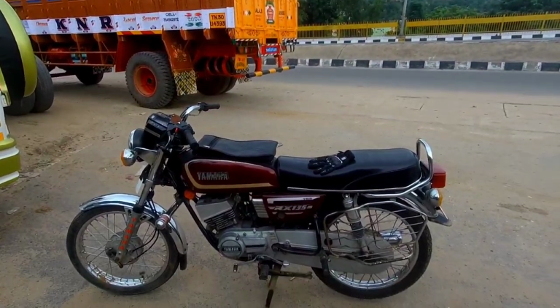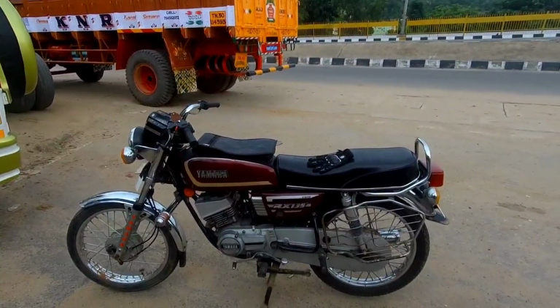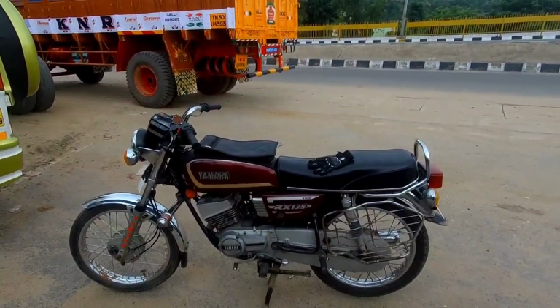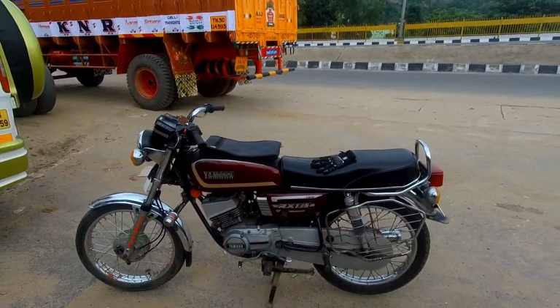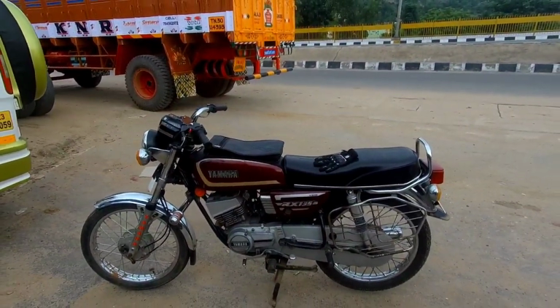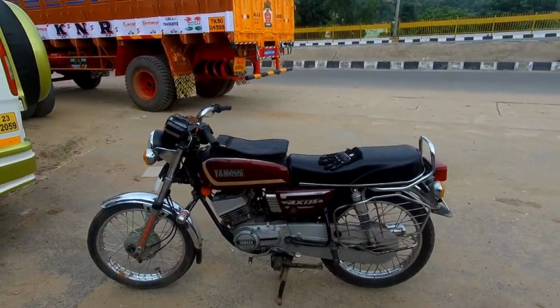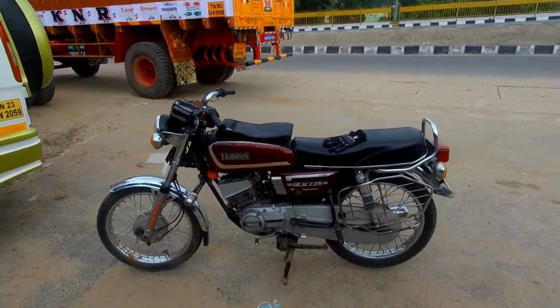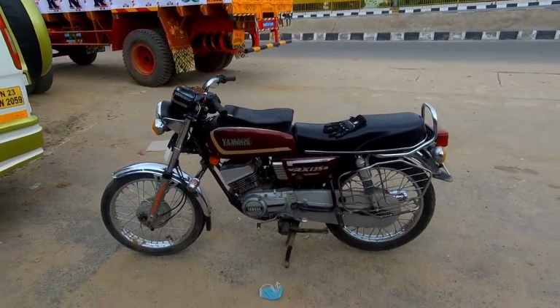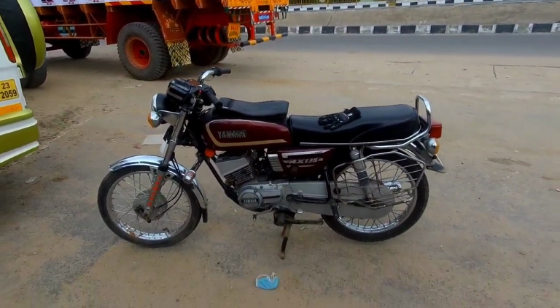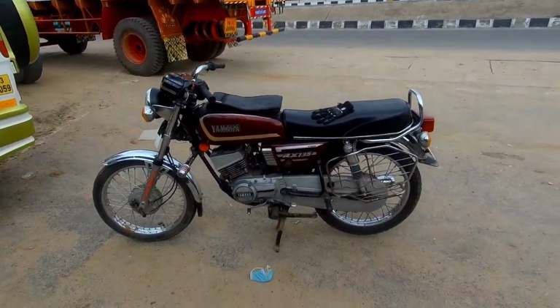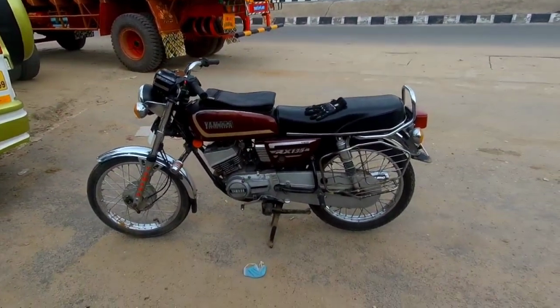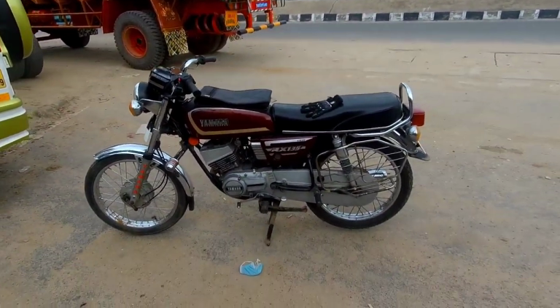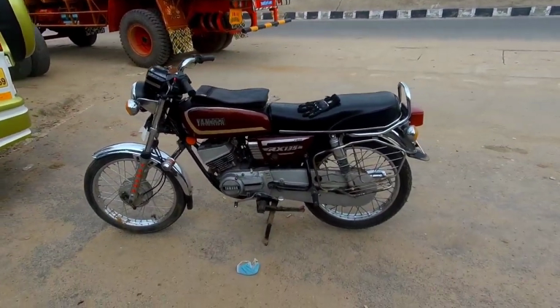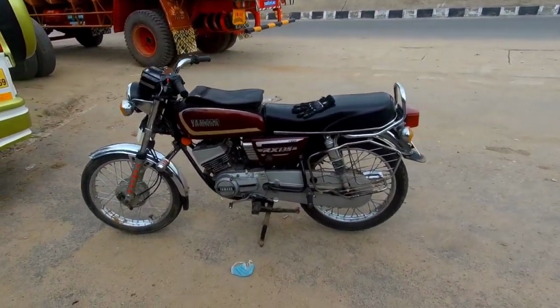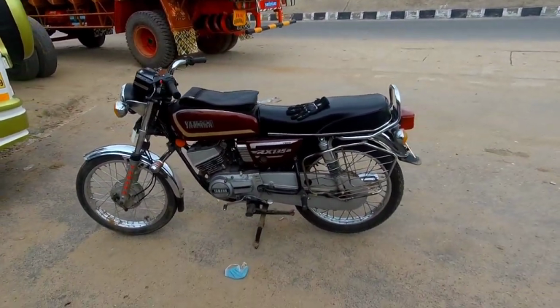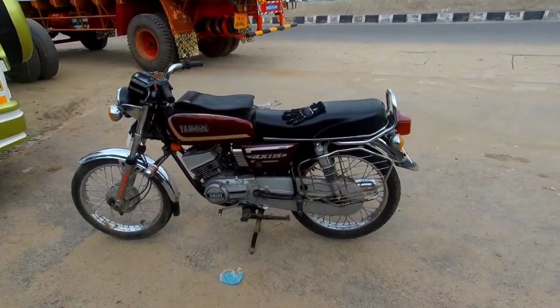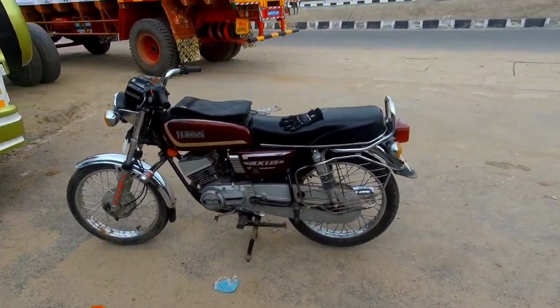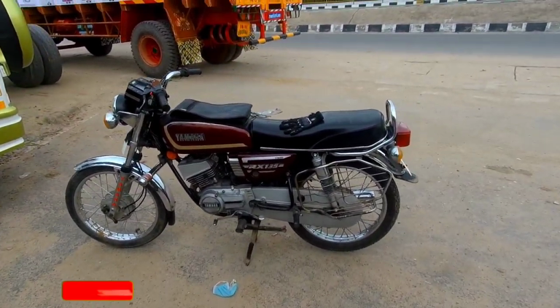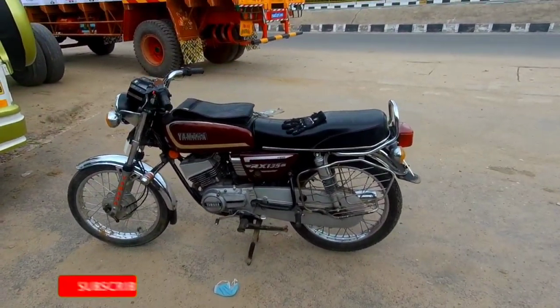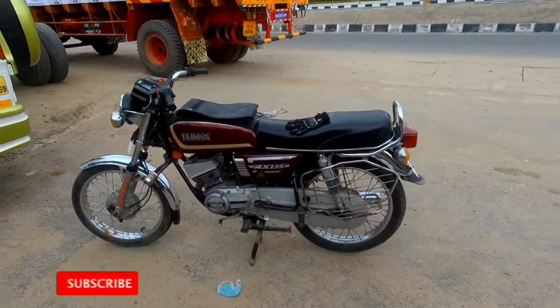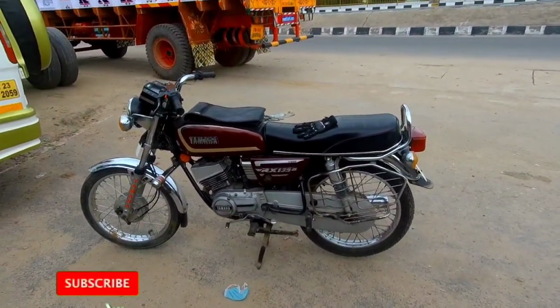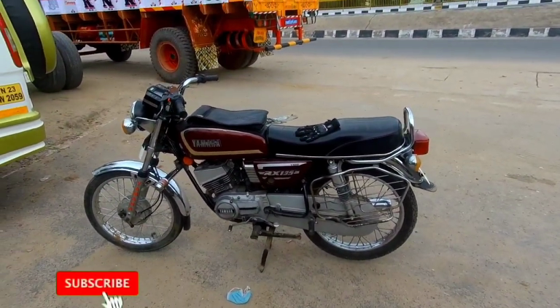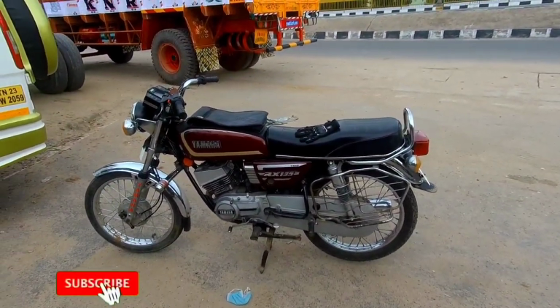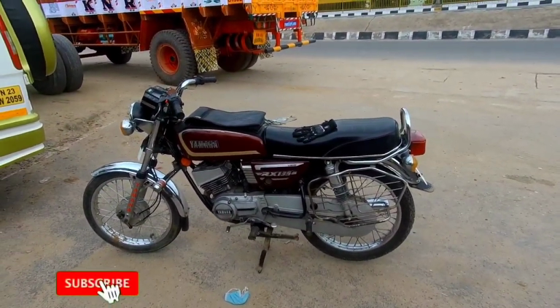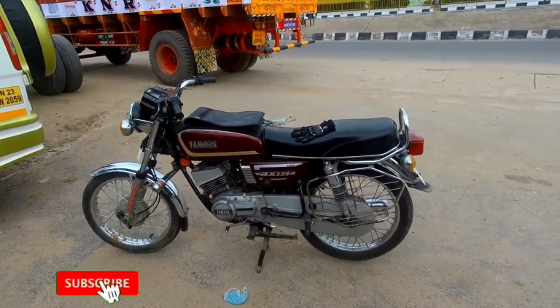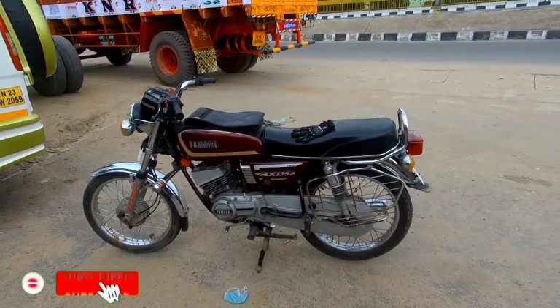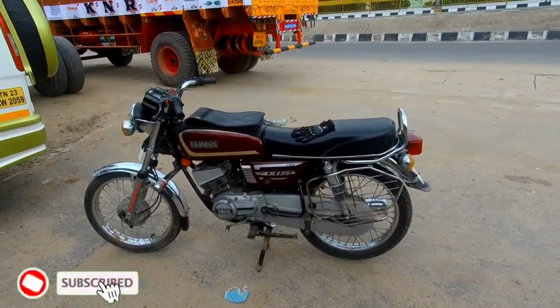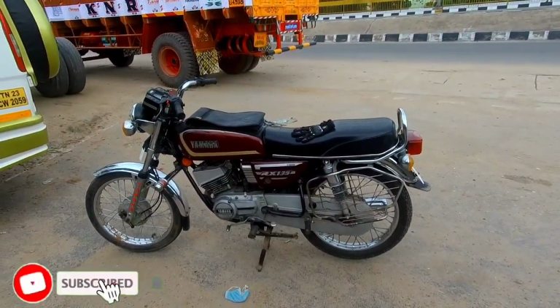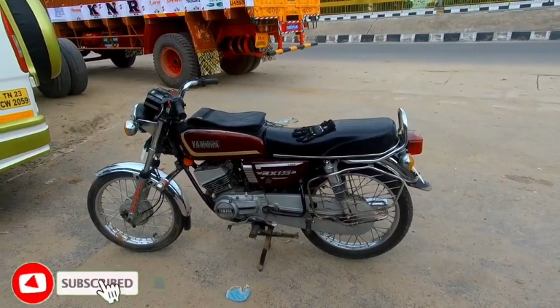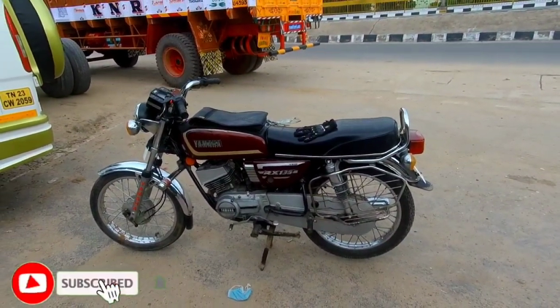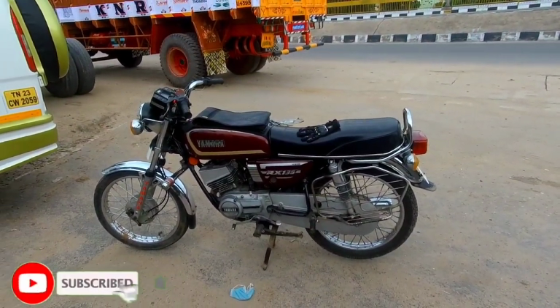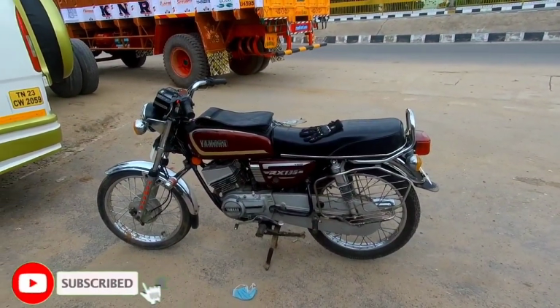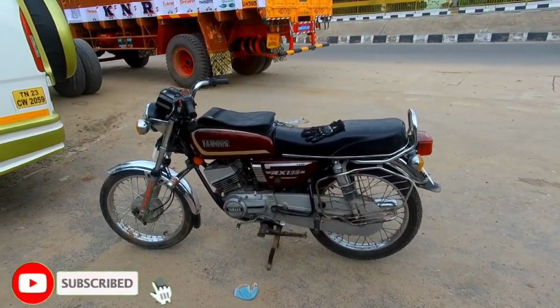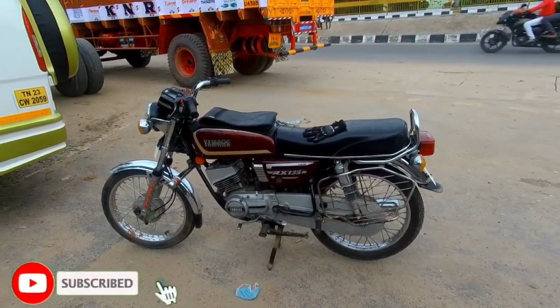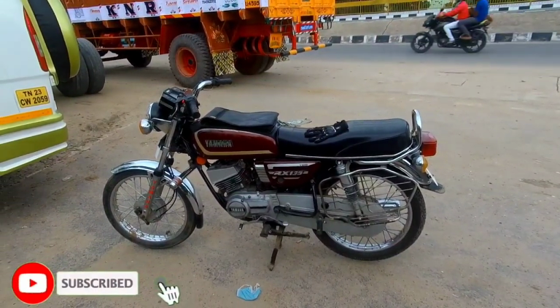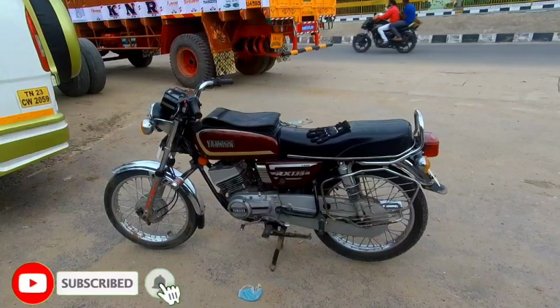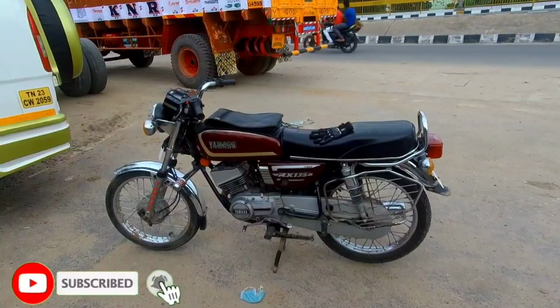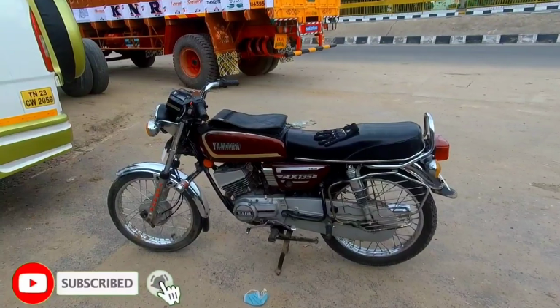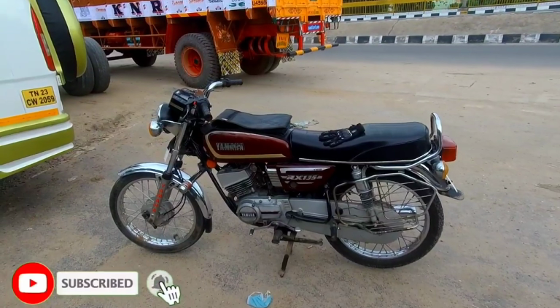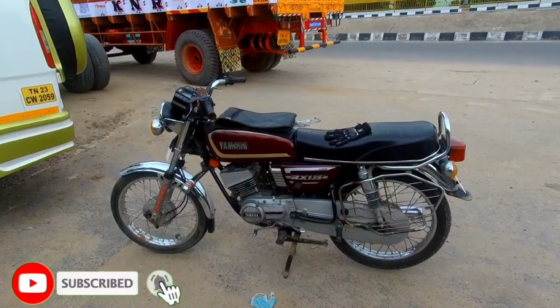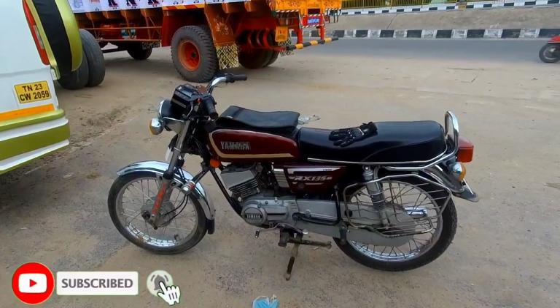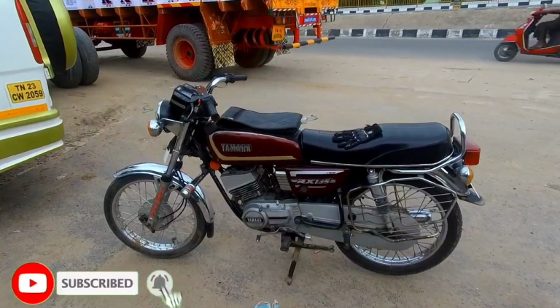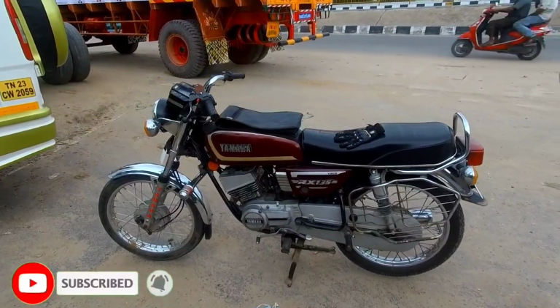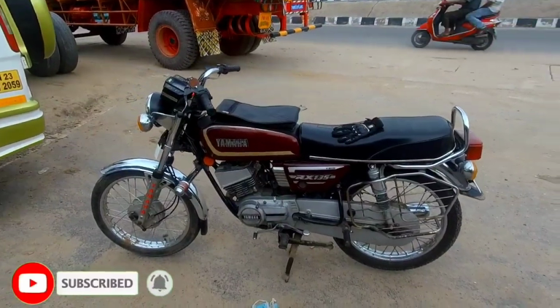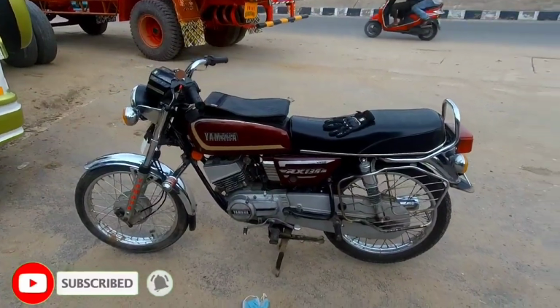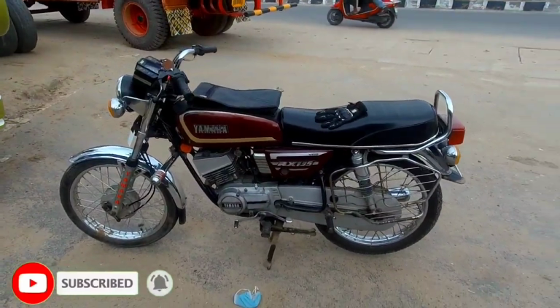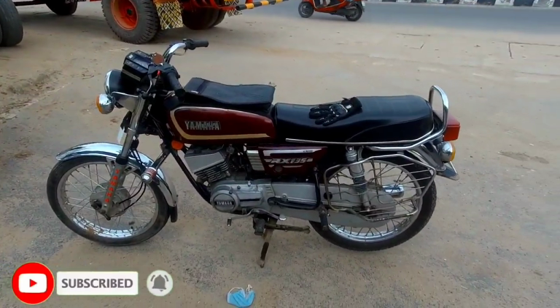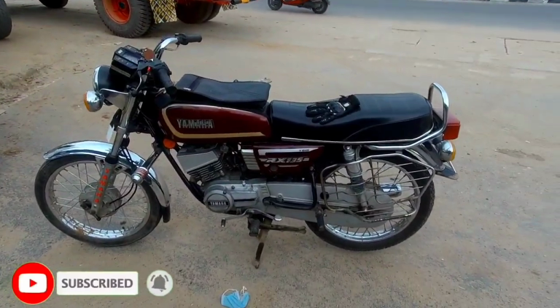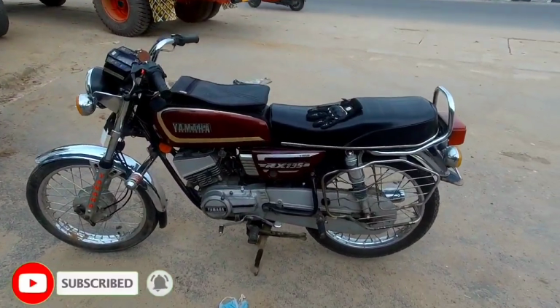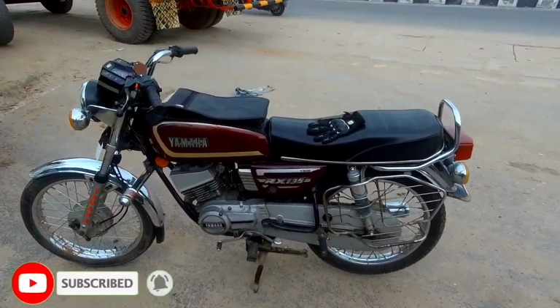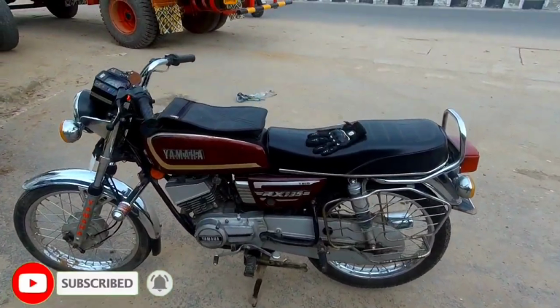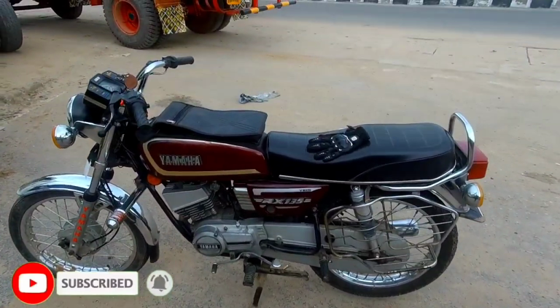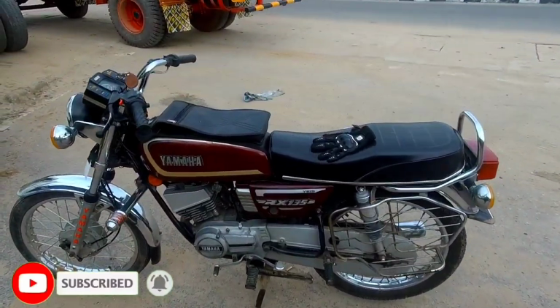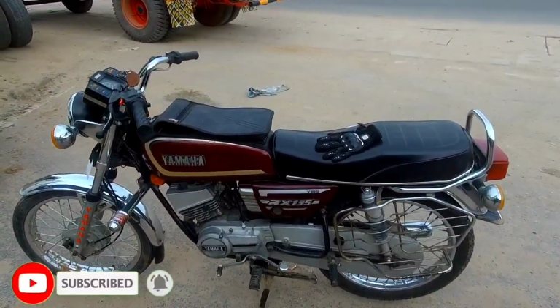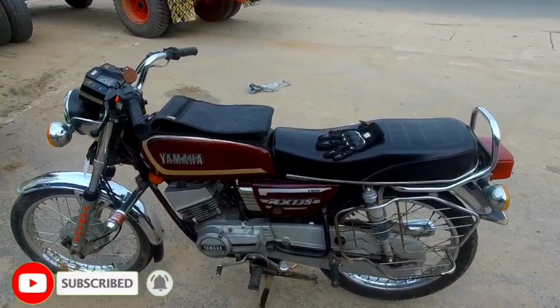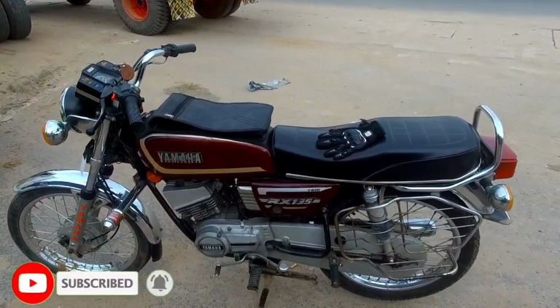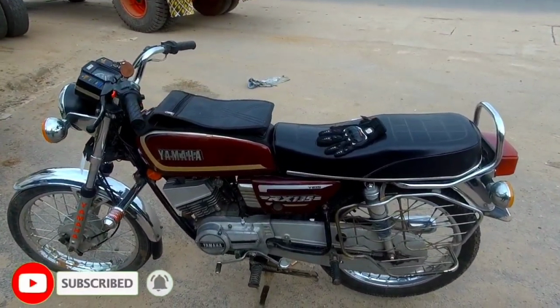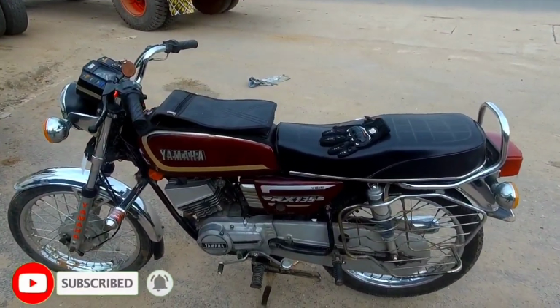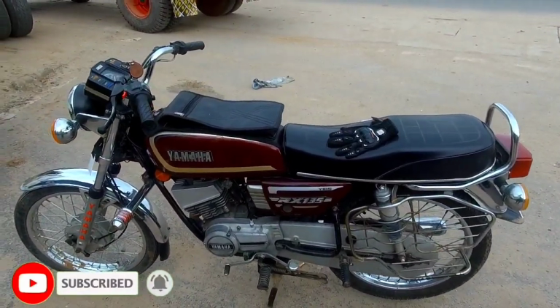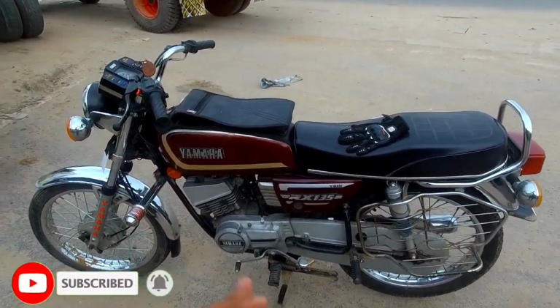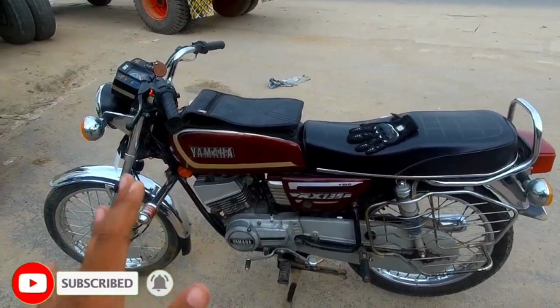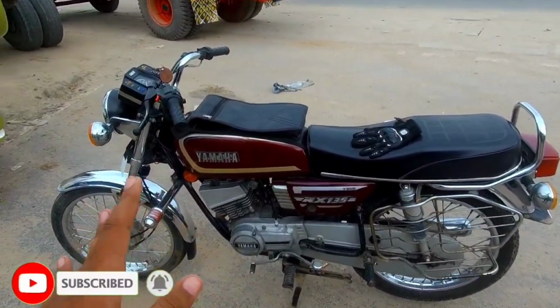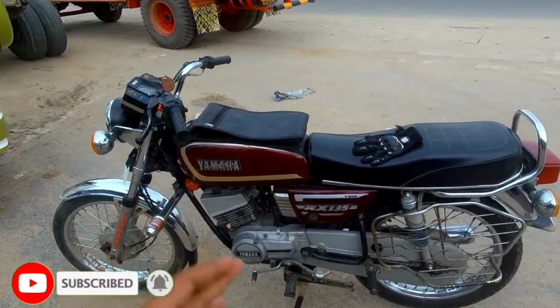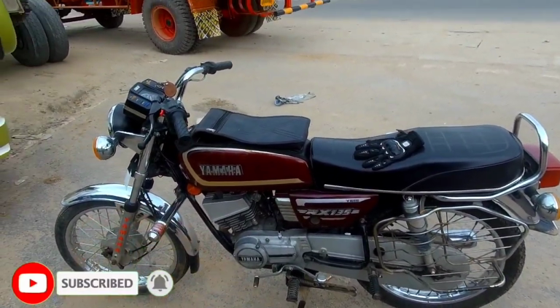Hello guys, welcome to Admitted Logs. In this channel, you can subscribe and press the bell icon. So guys, let's talk about this video — let's talk about RF-135.